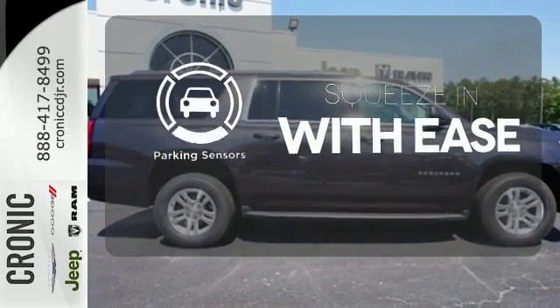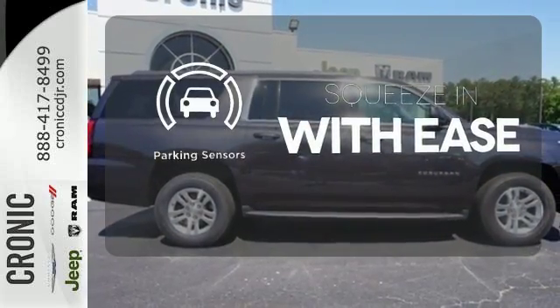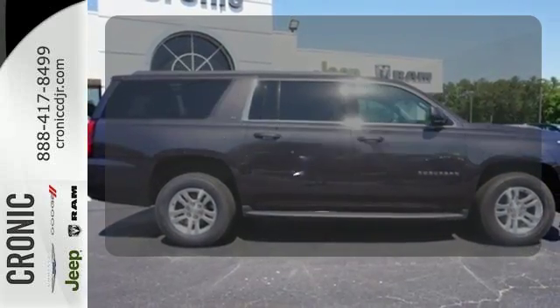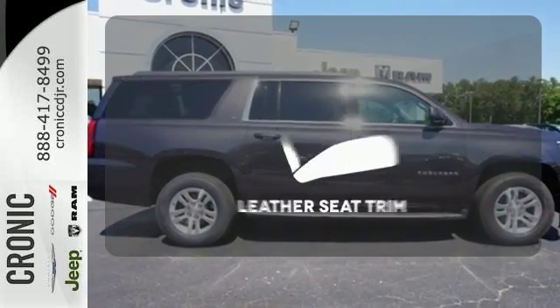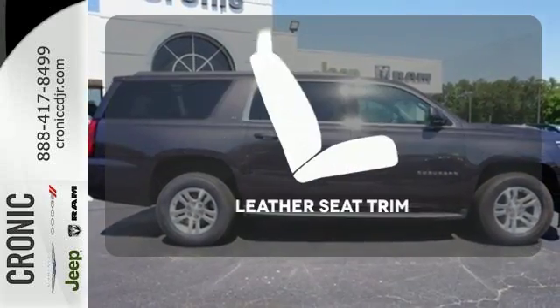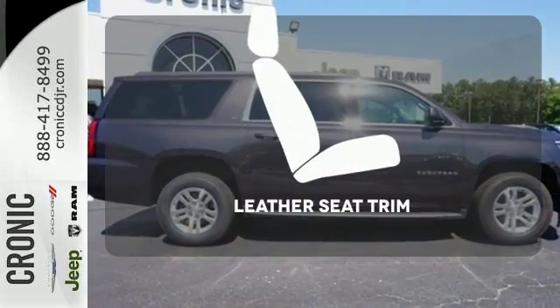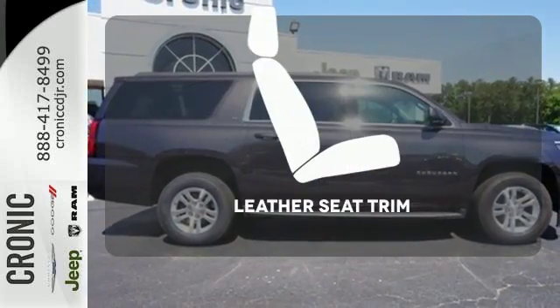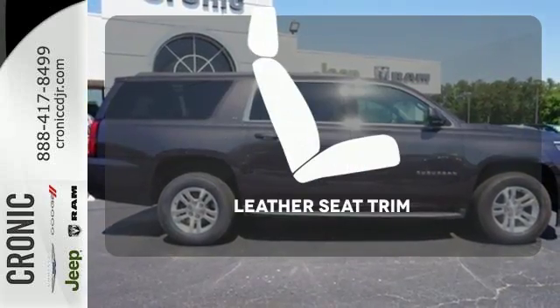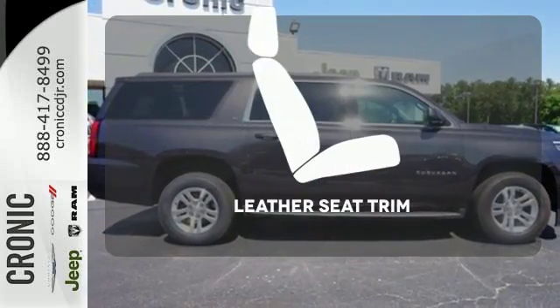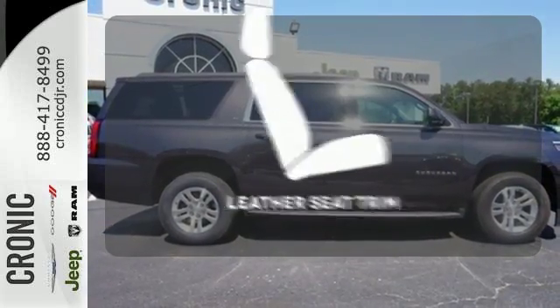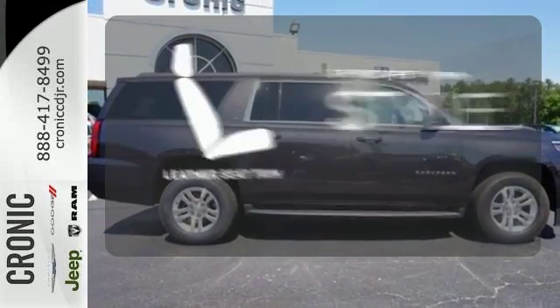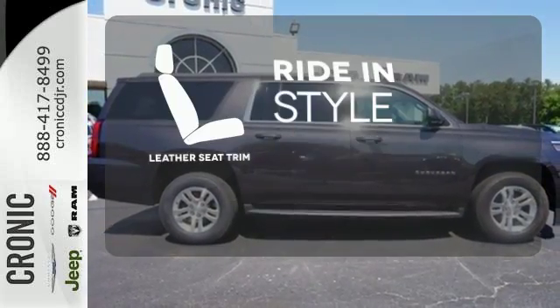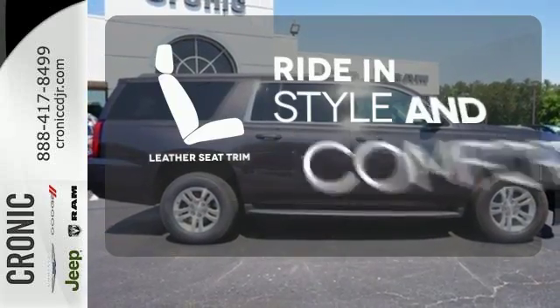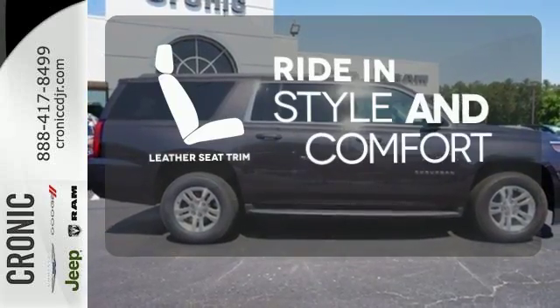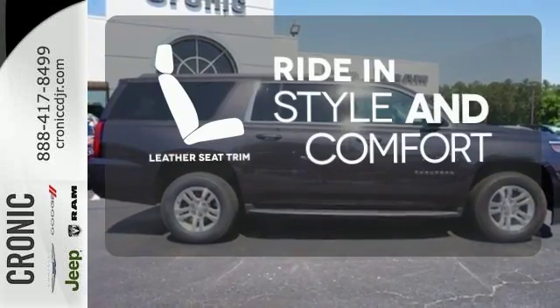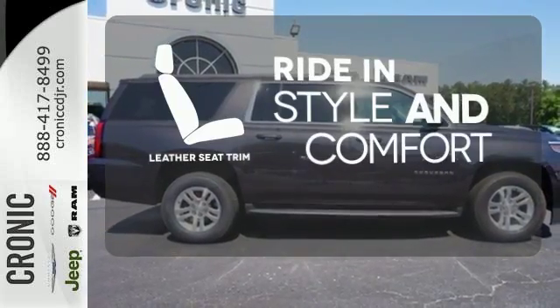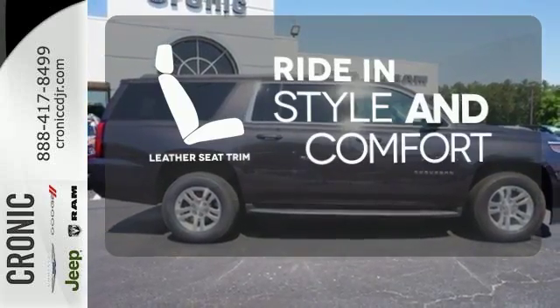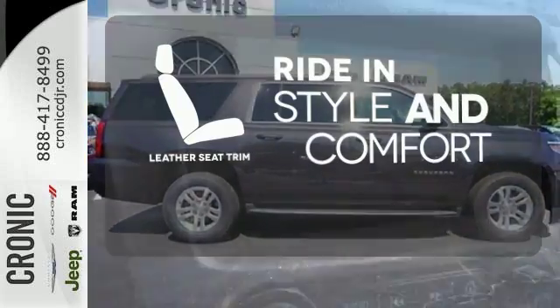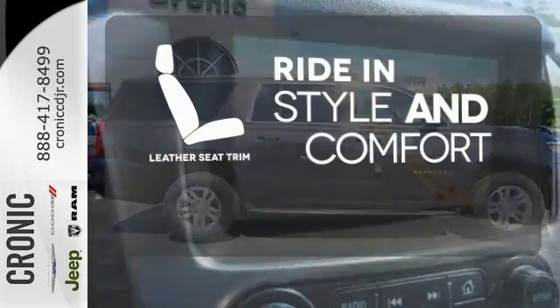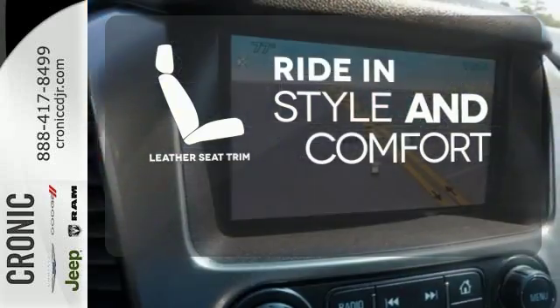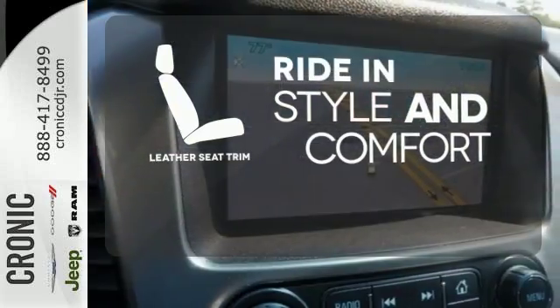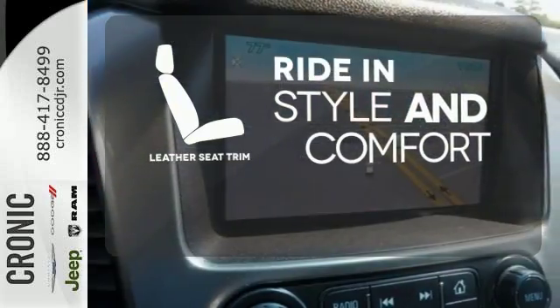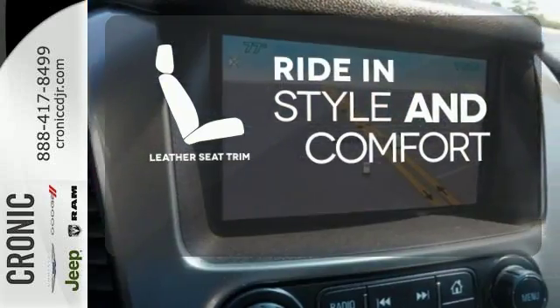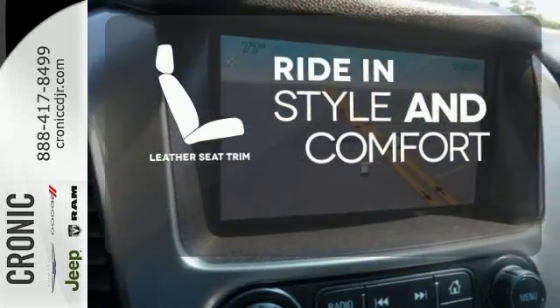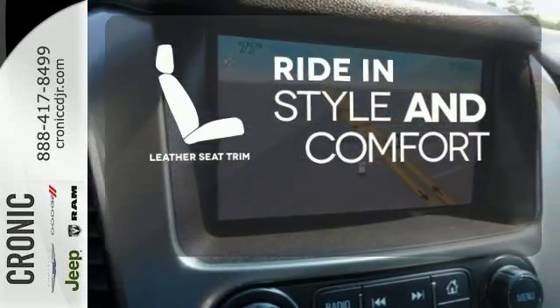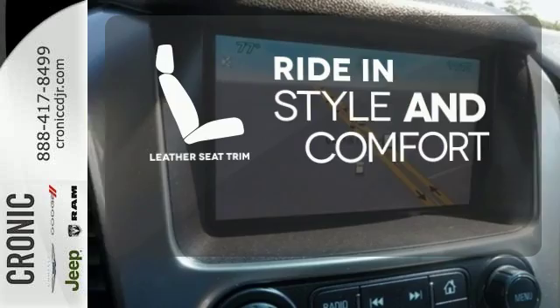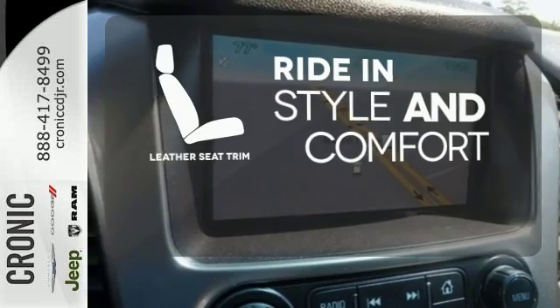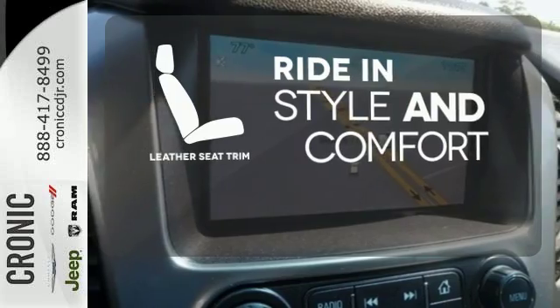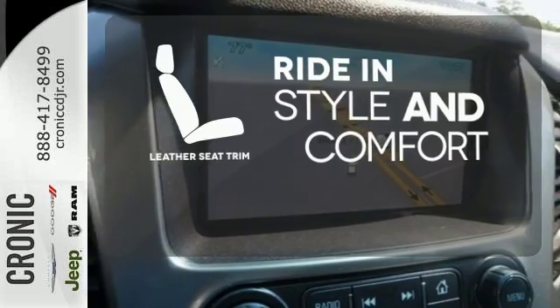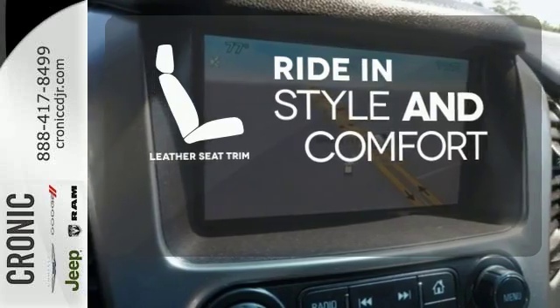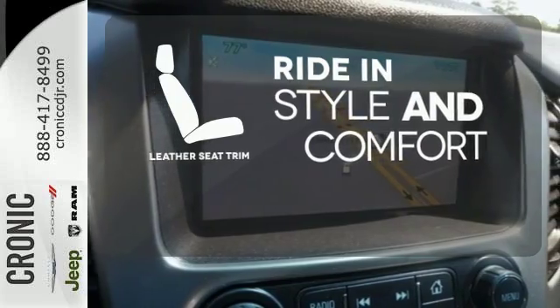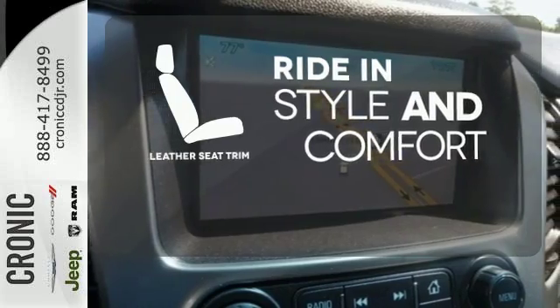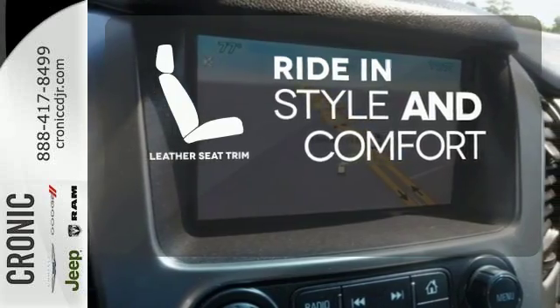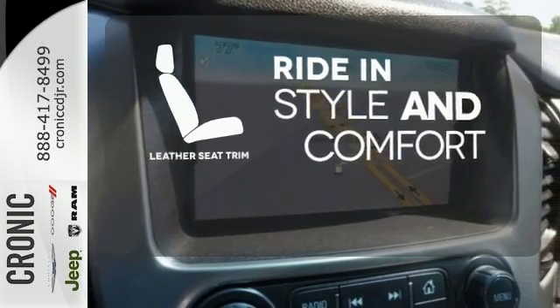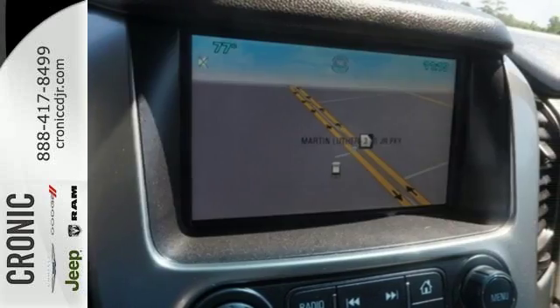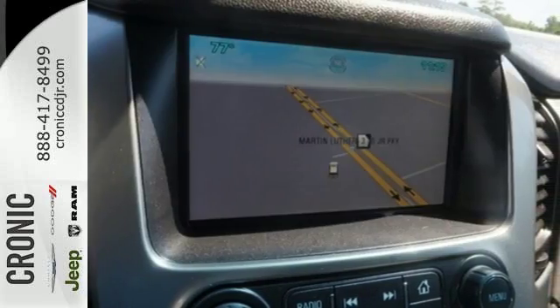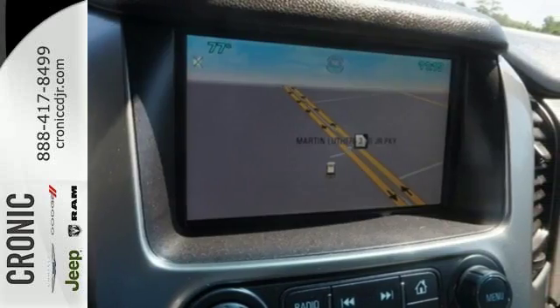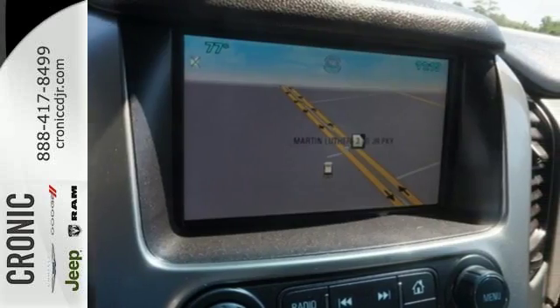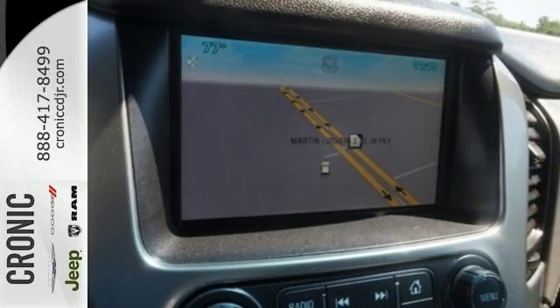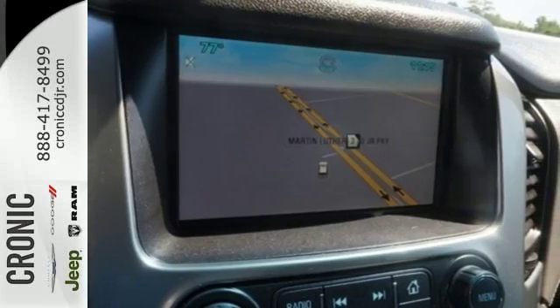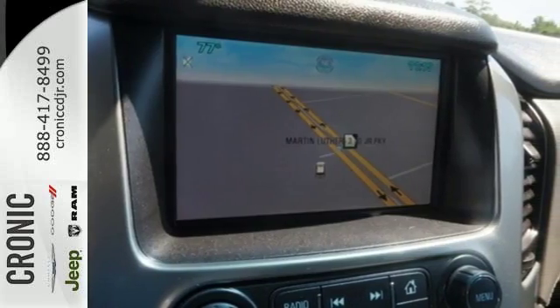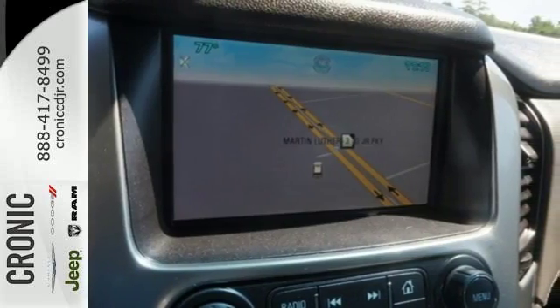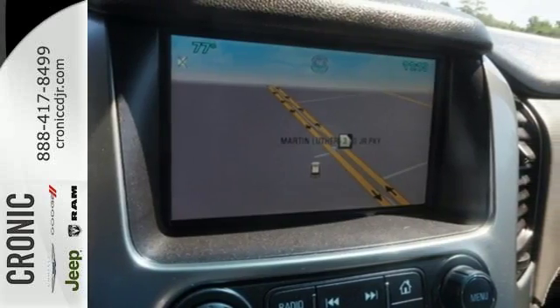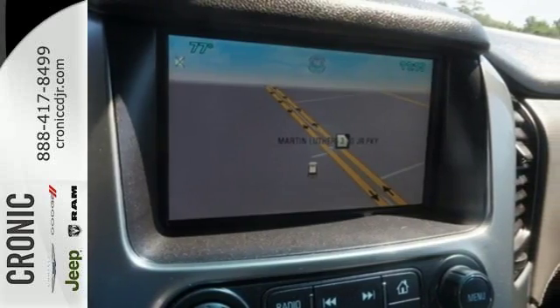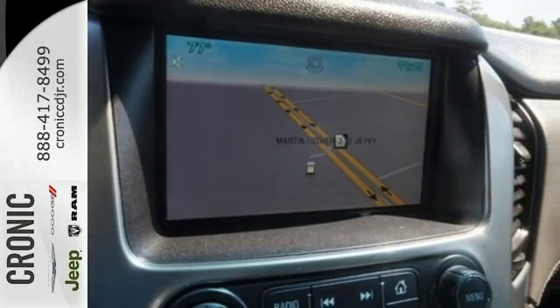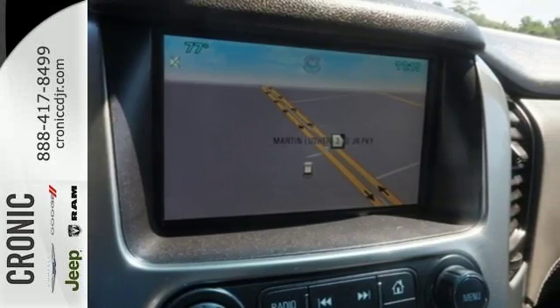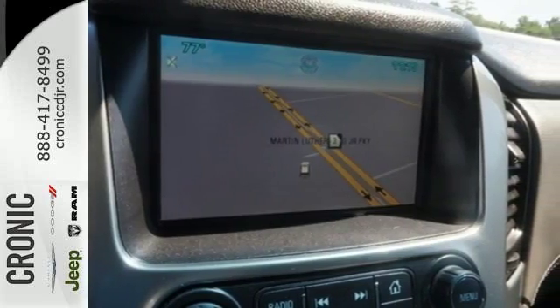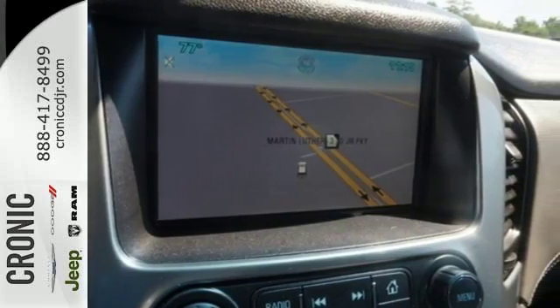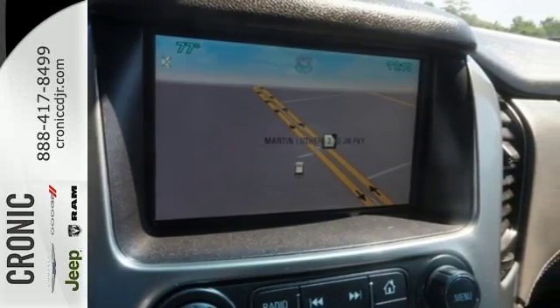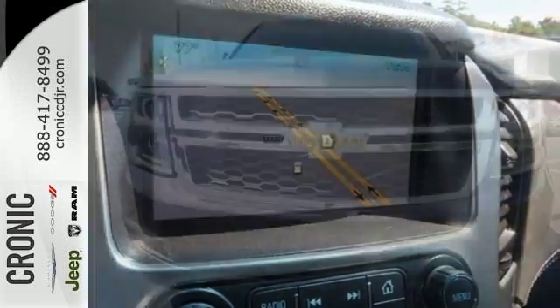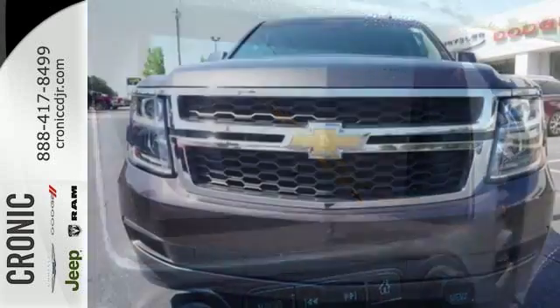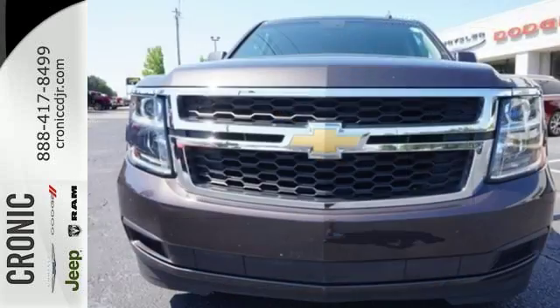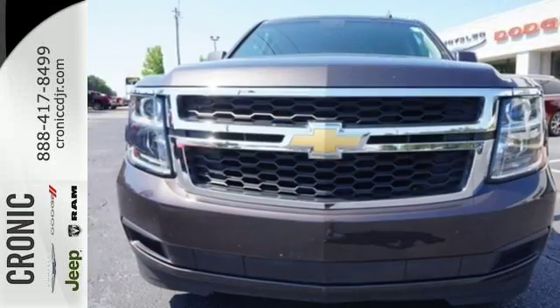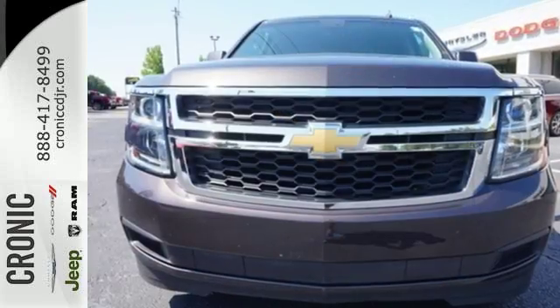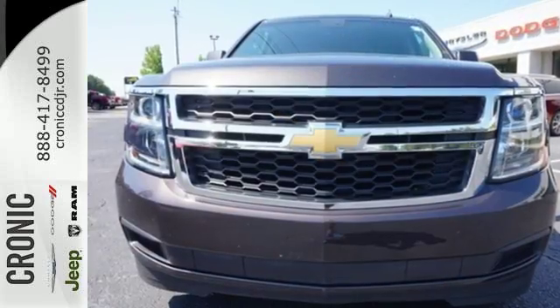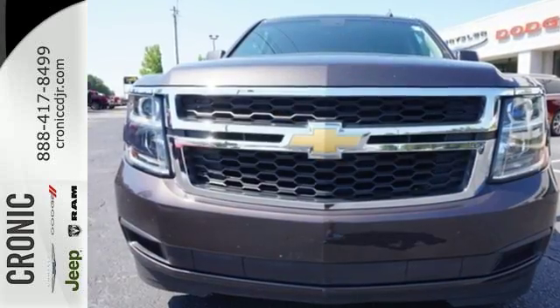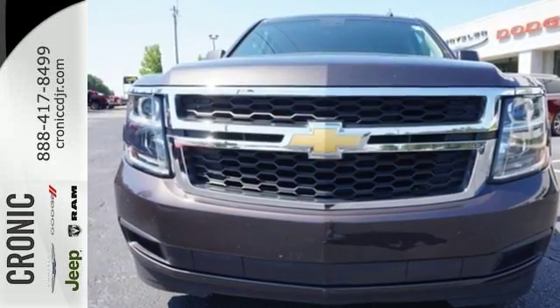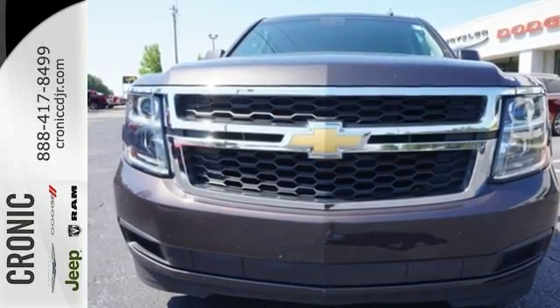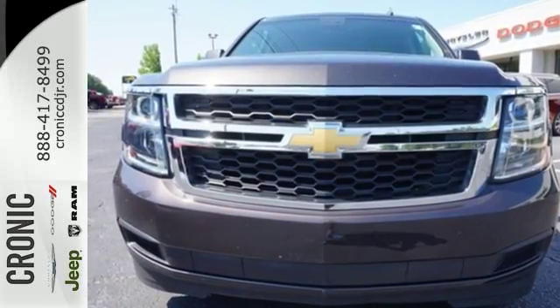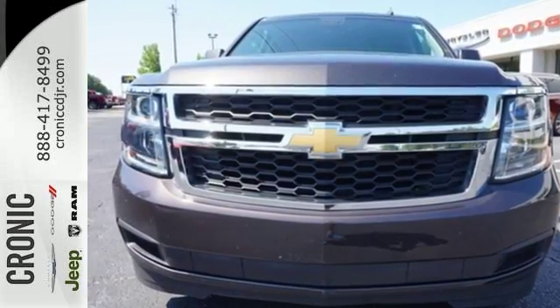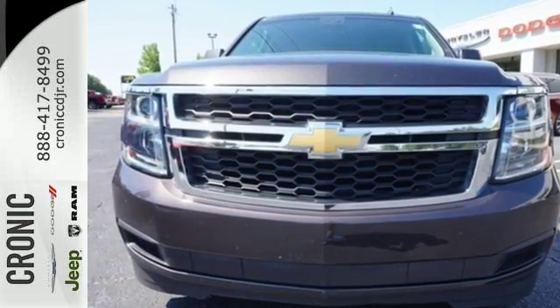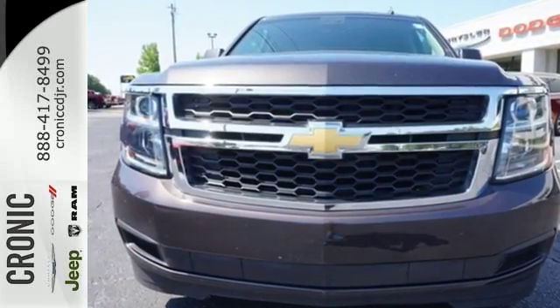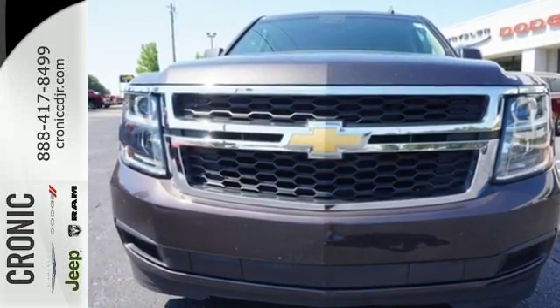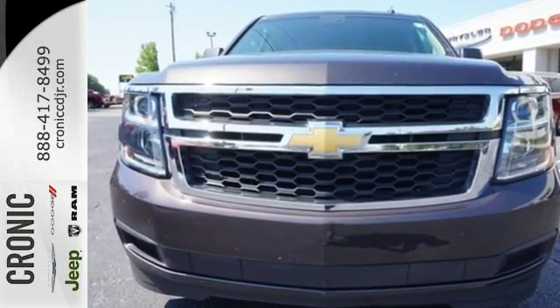Ride in style and comfort with leather seat trim. Built for everything and everyone. Make the Suburban yours today.